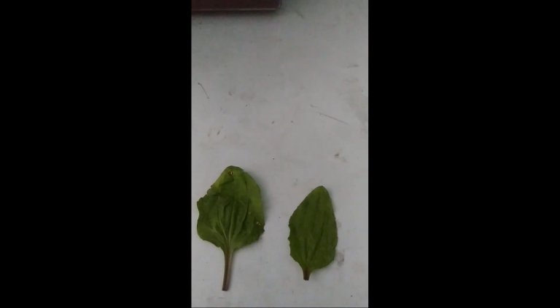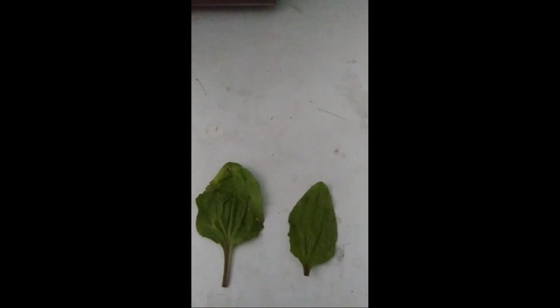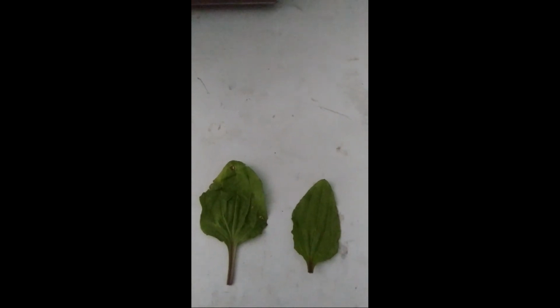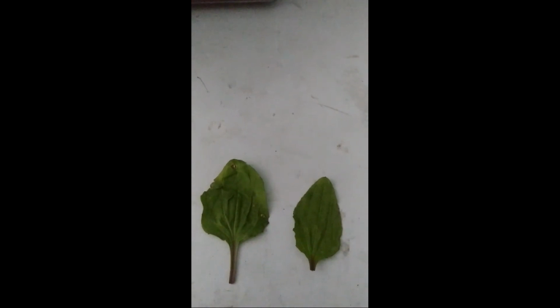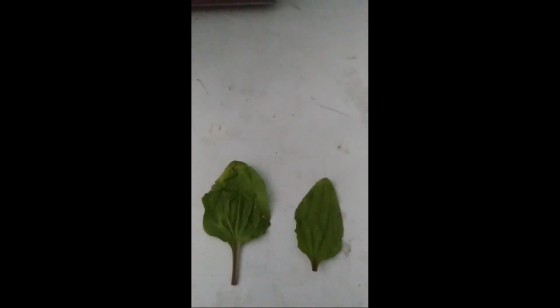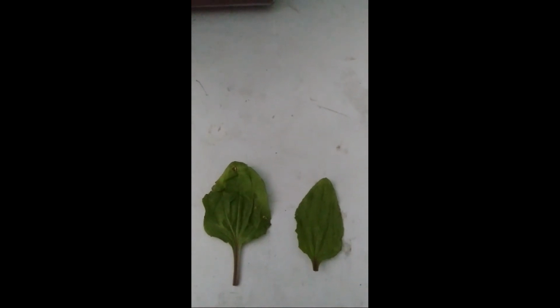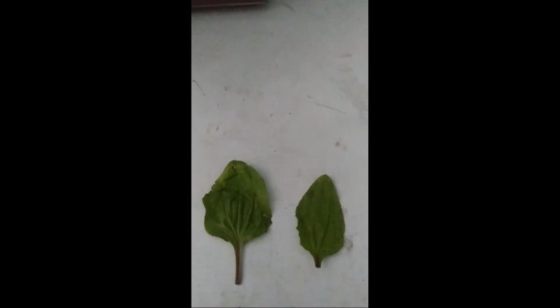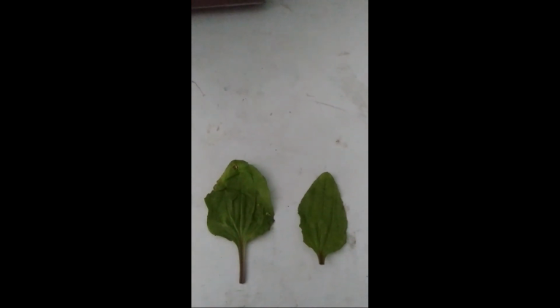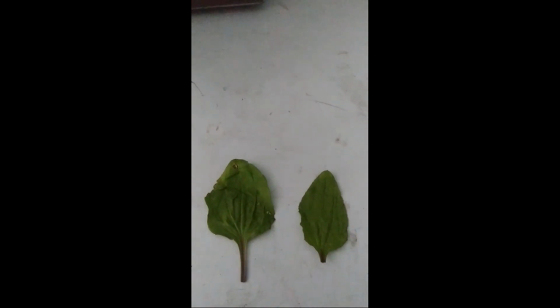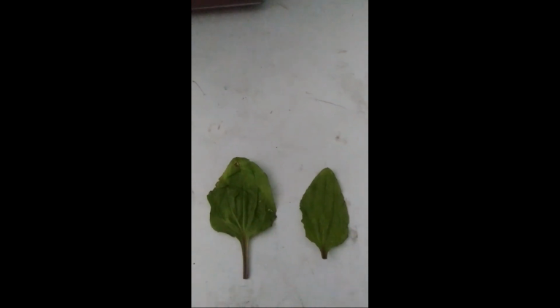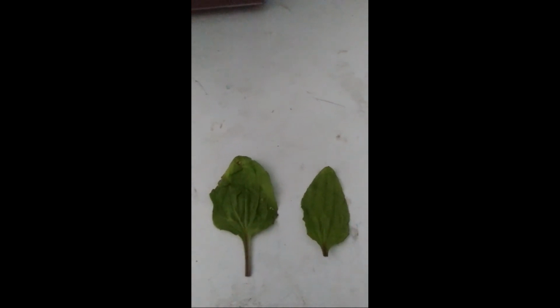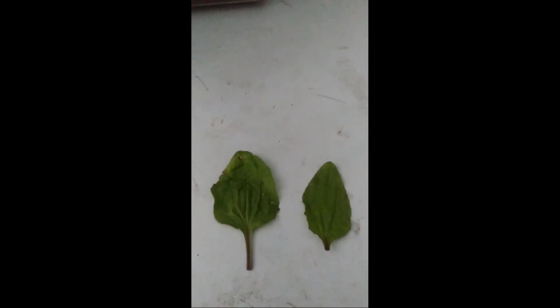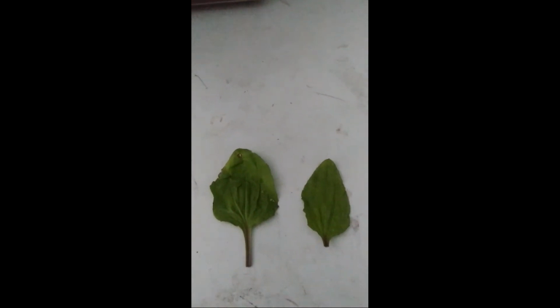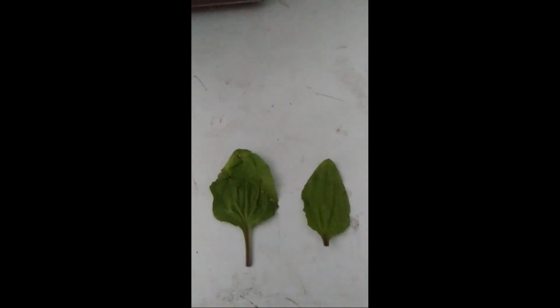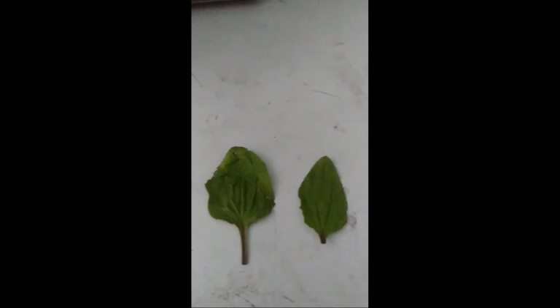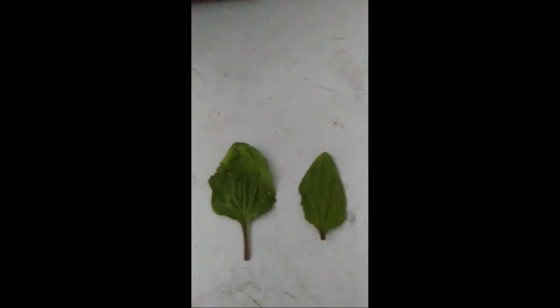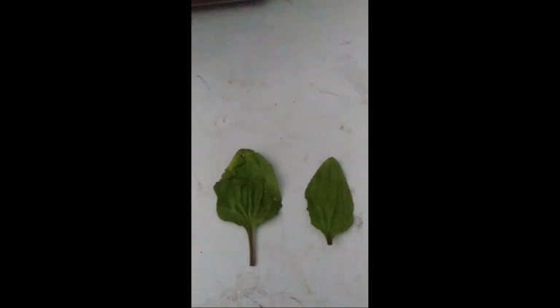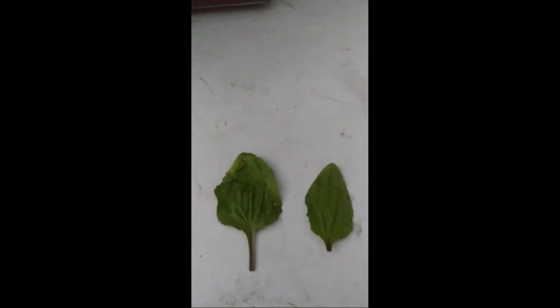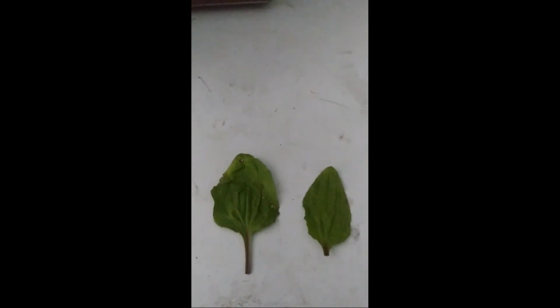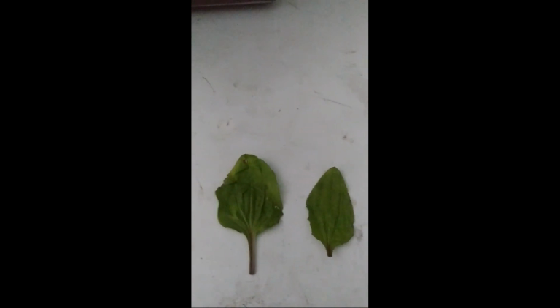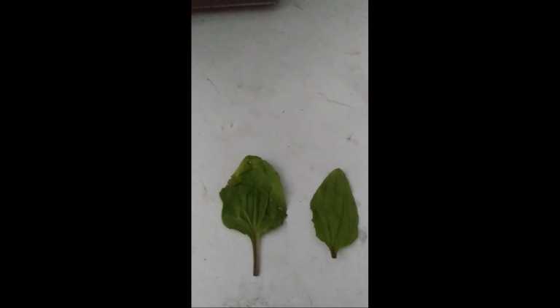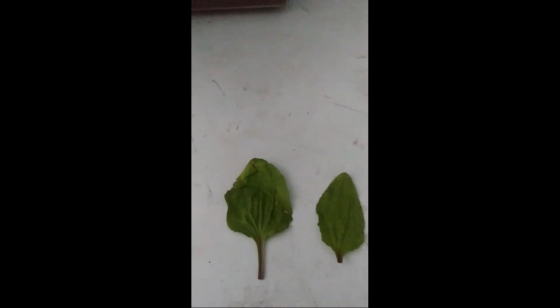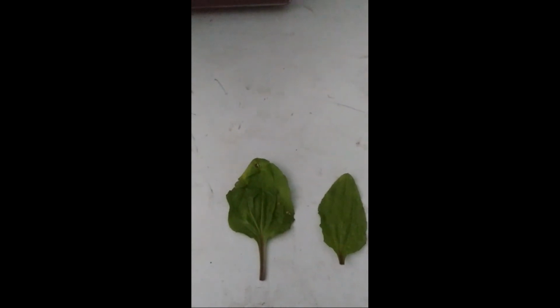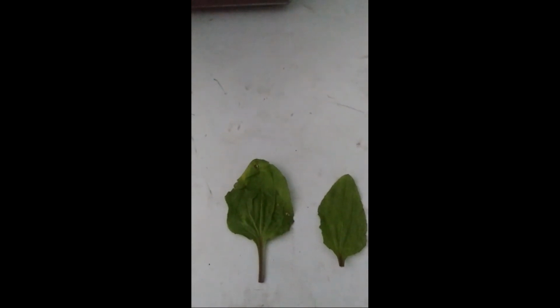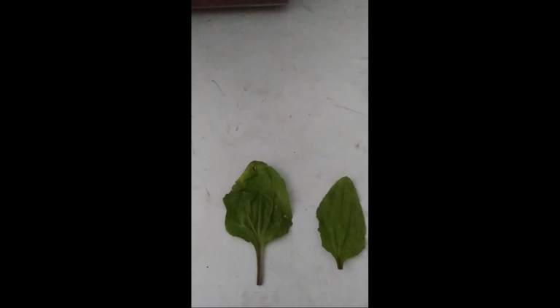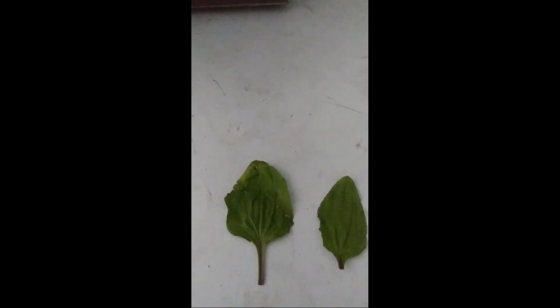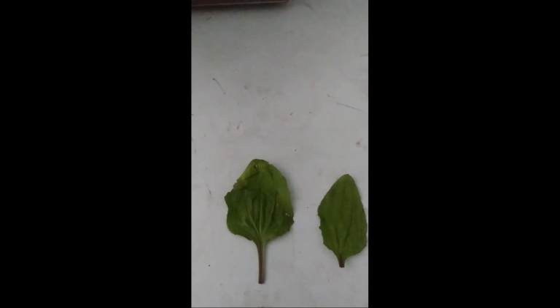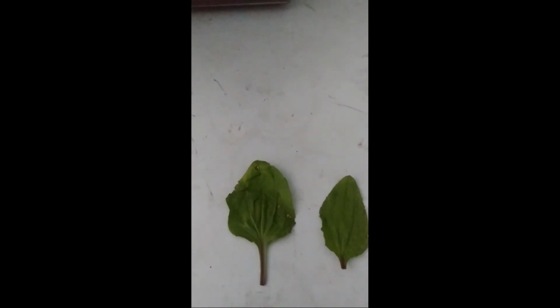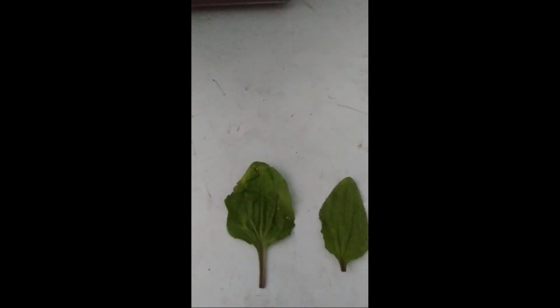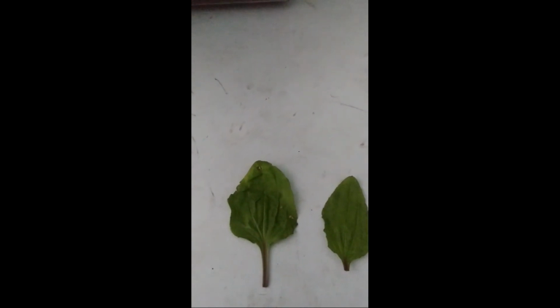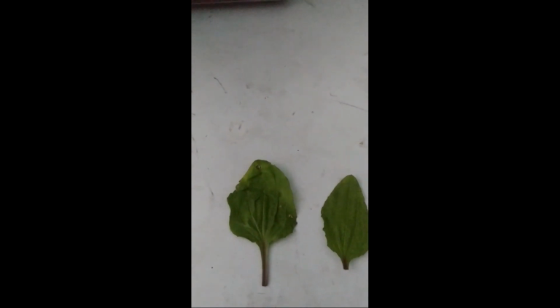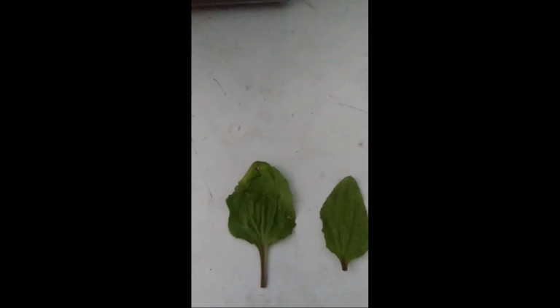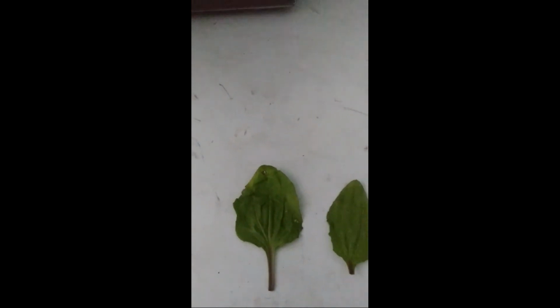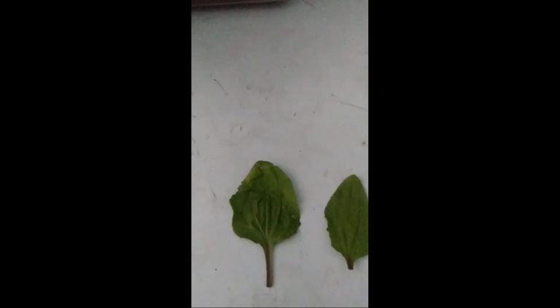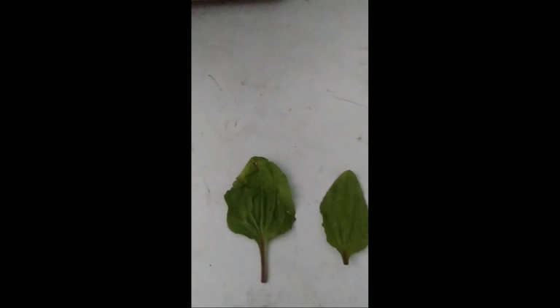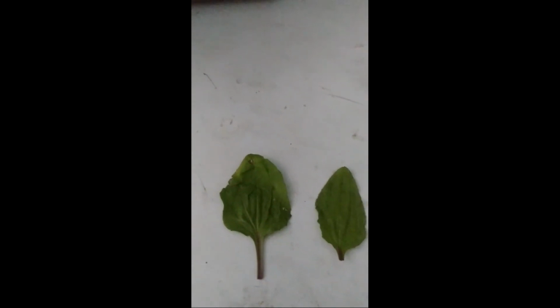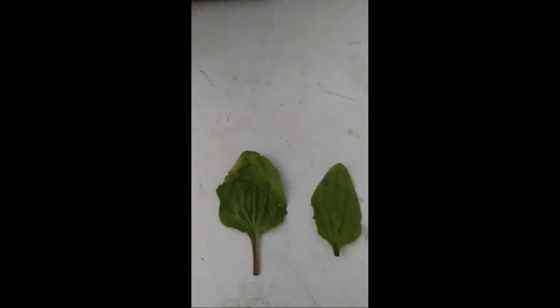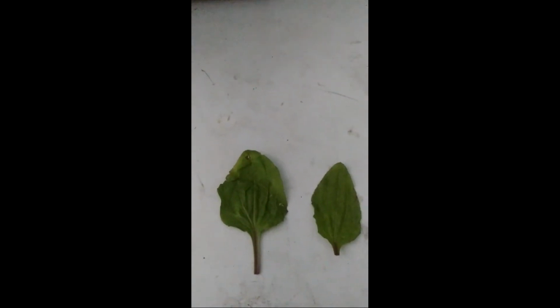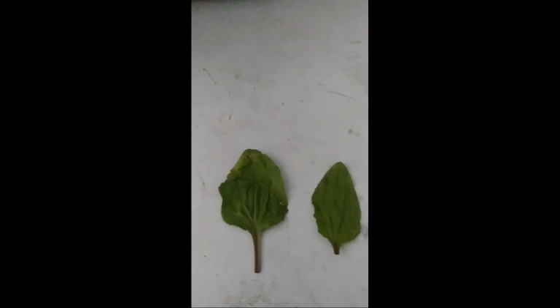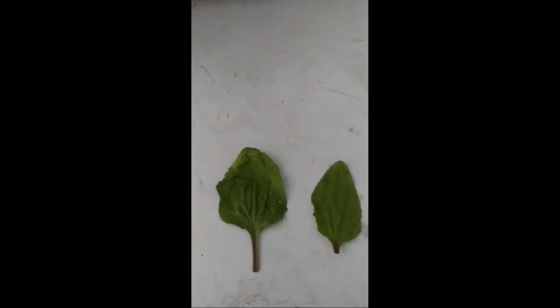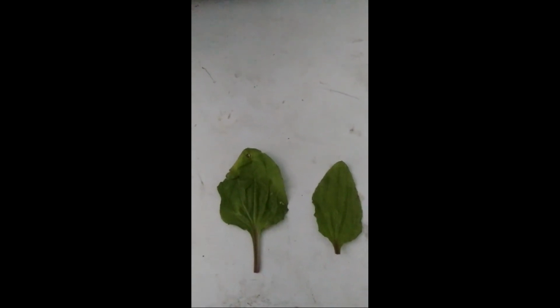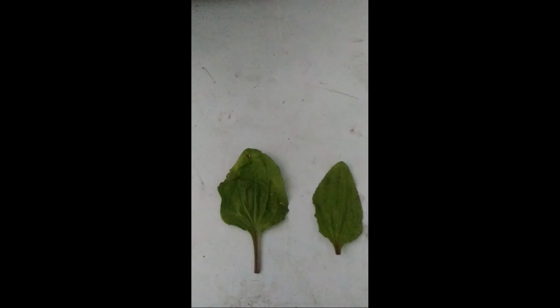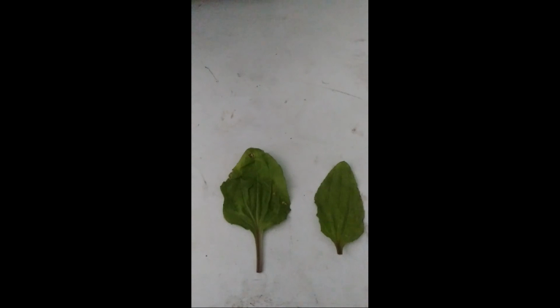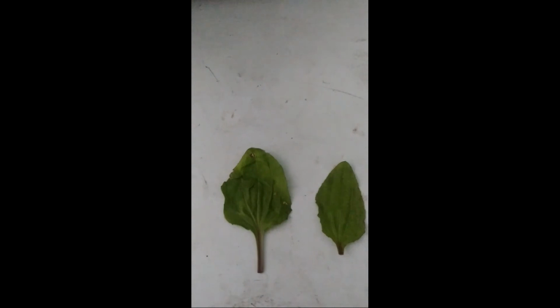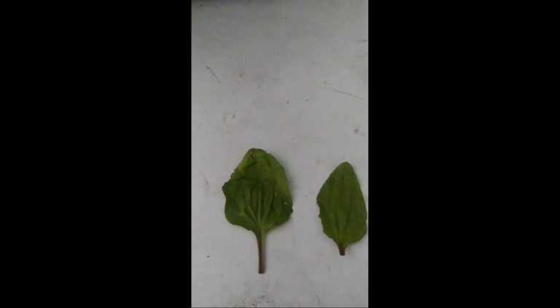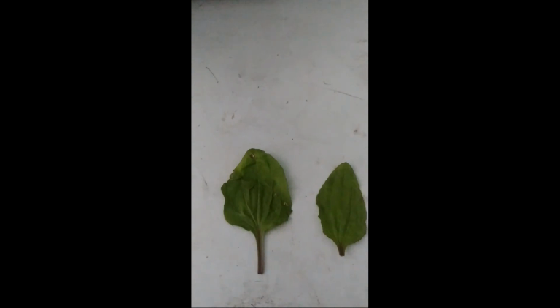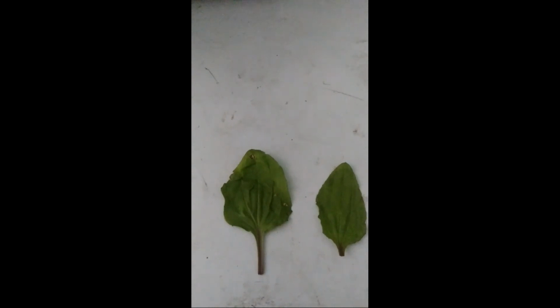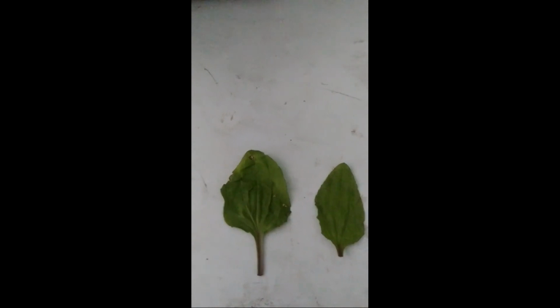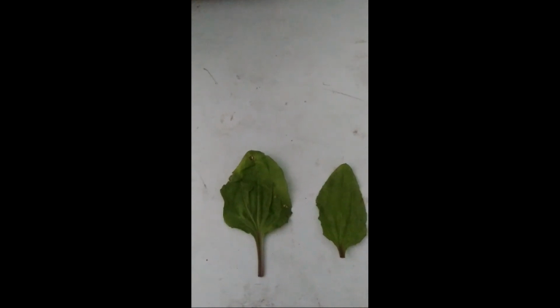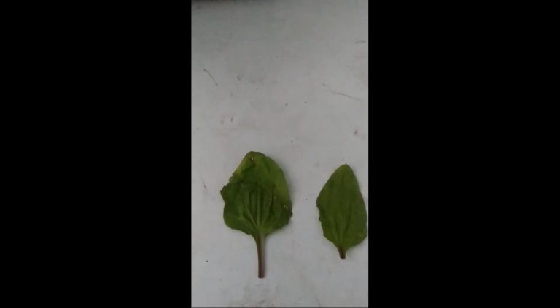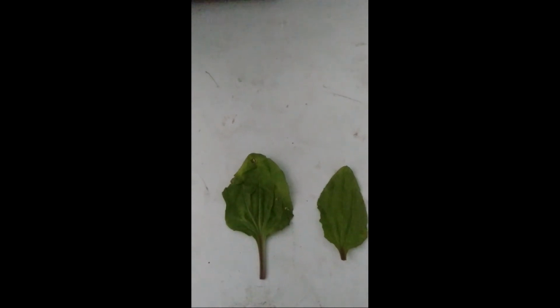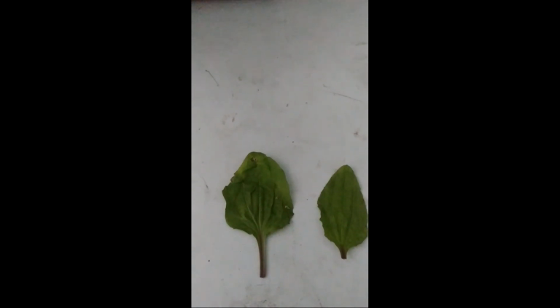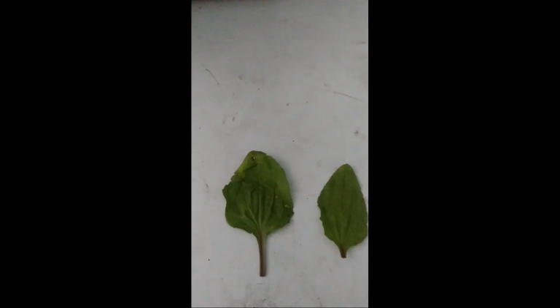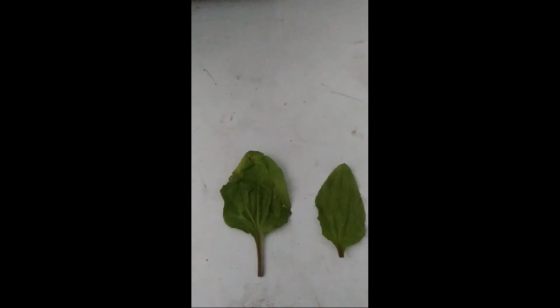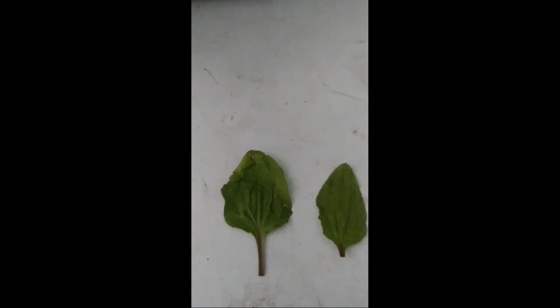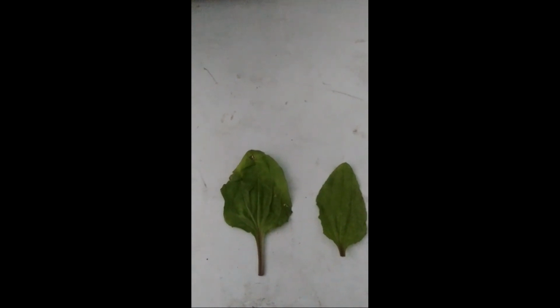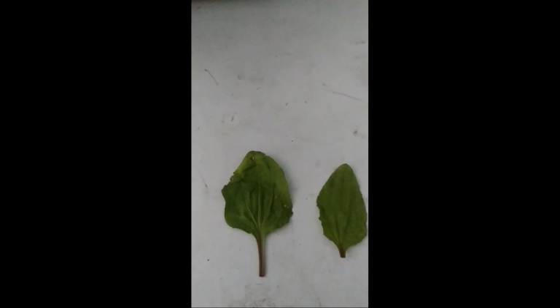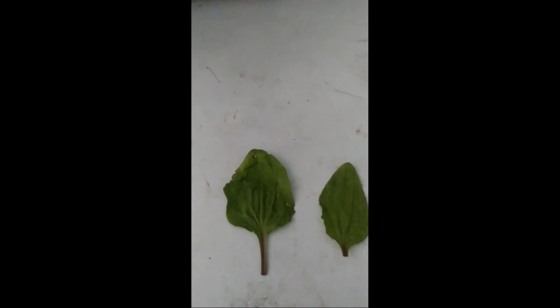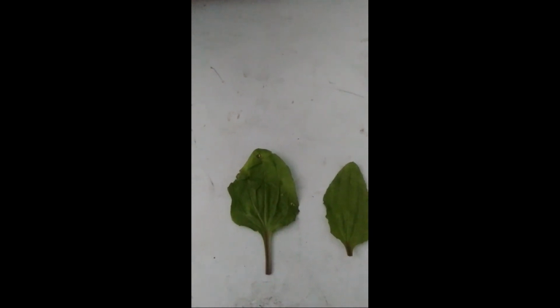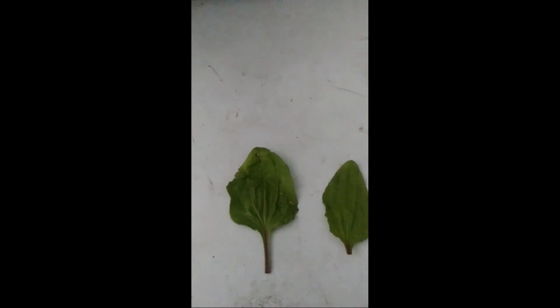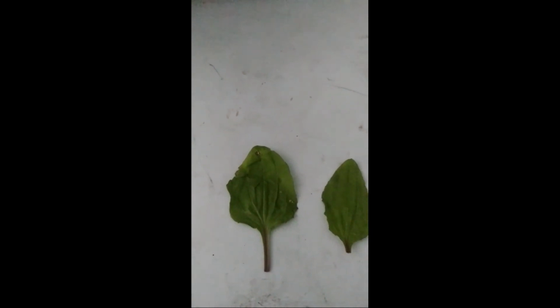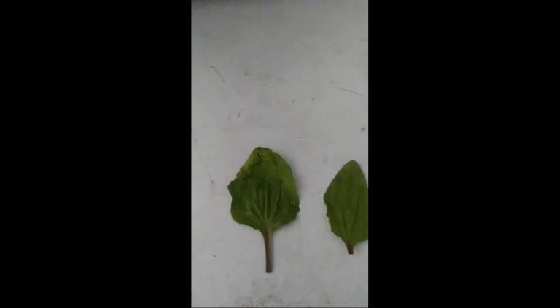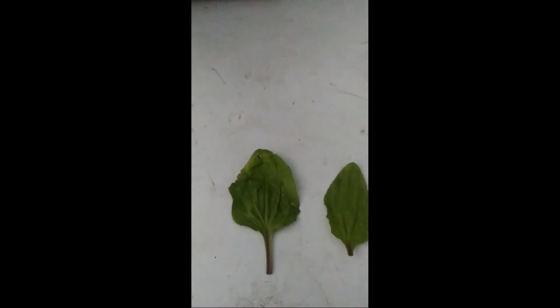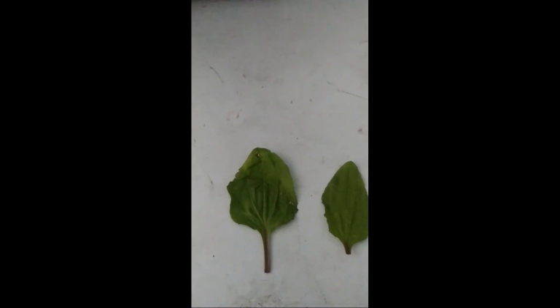So that's a little bit on our plant, the plantain. Bye for now.